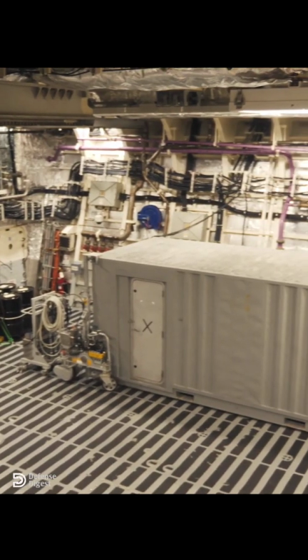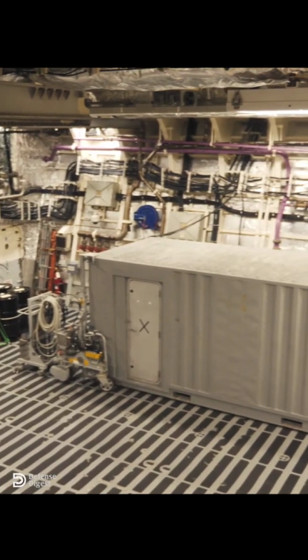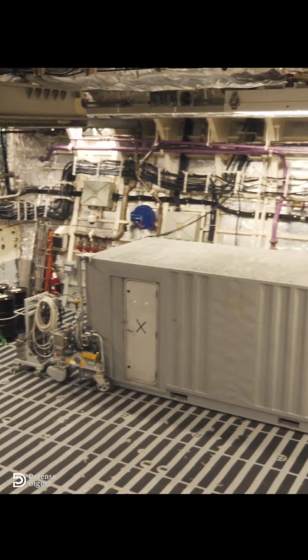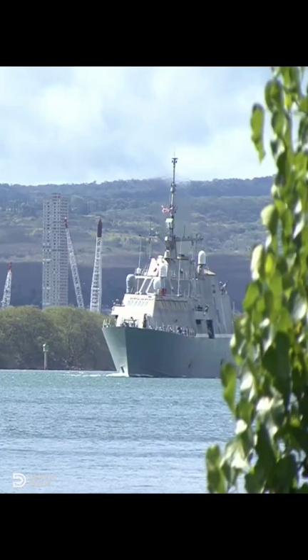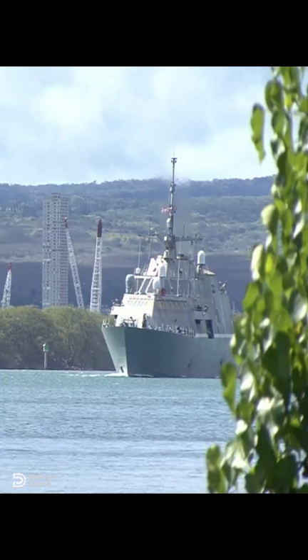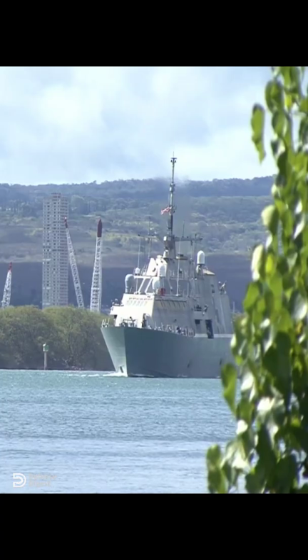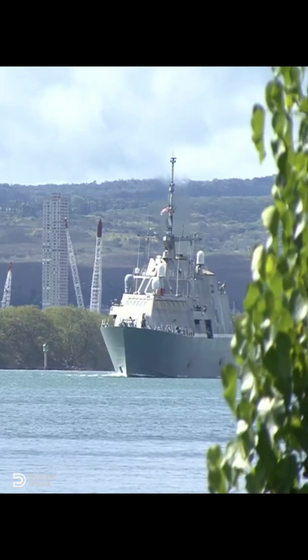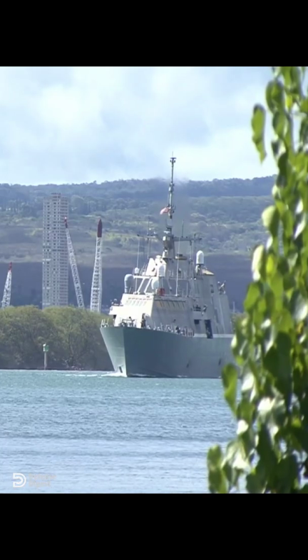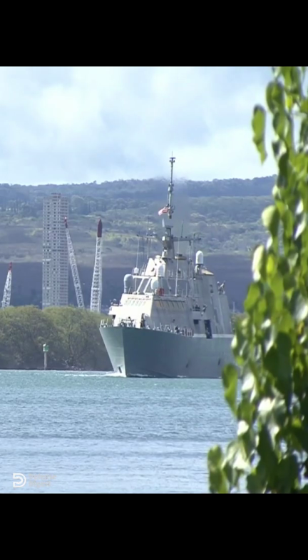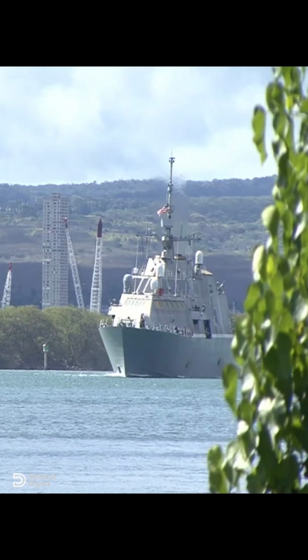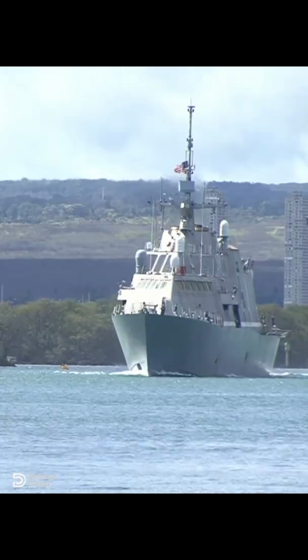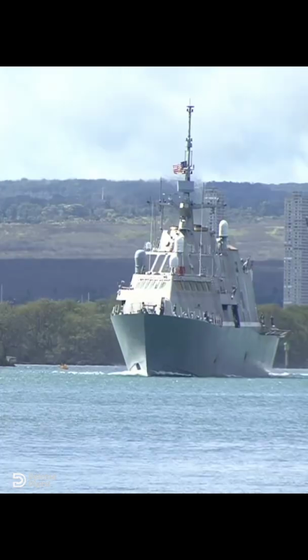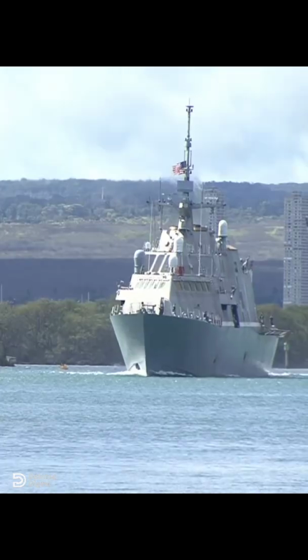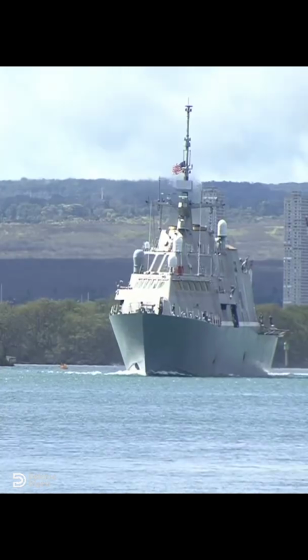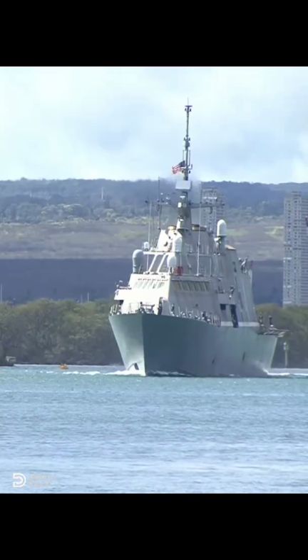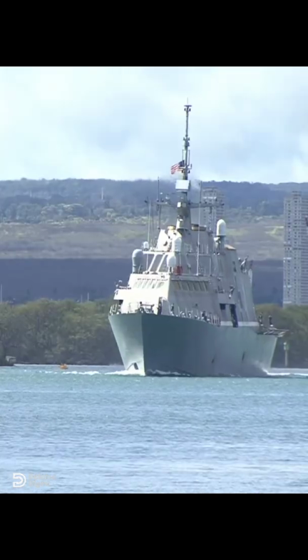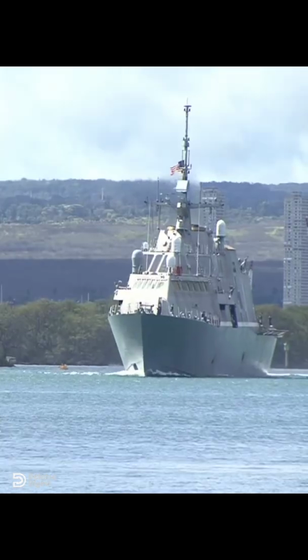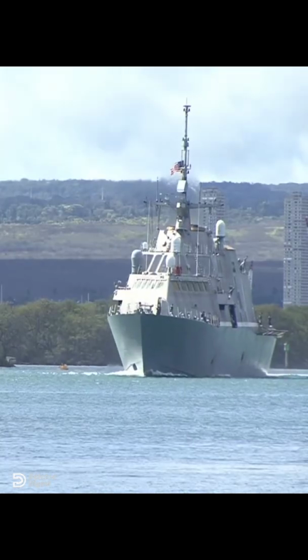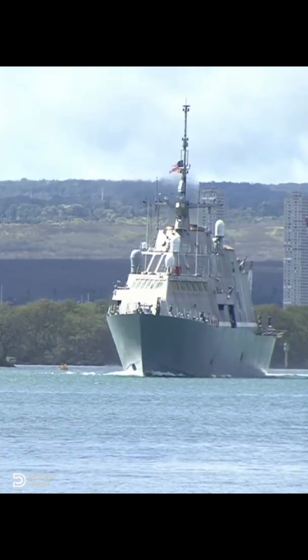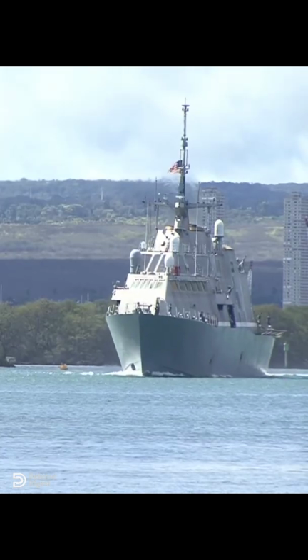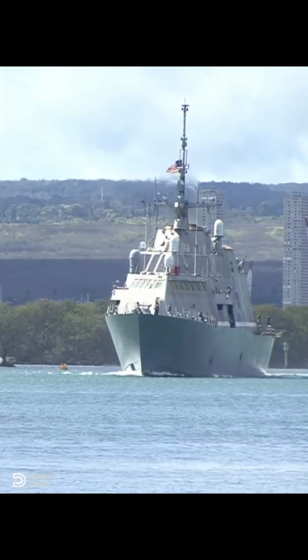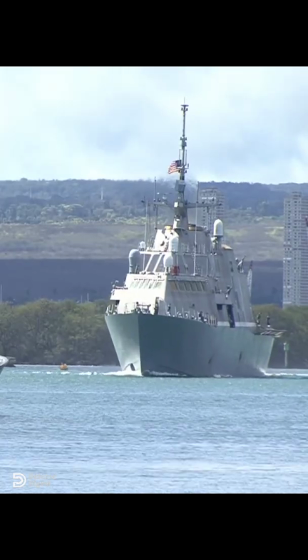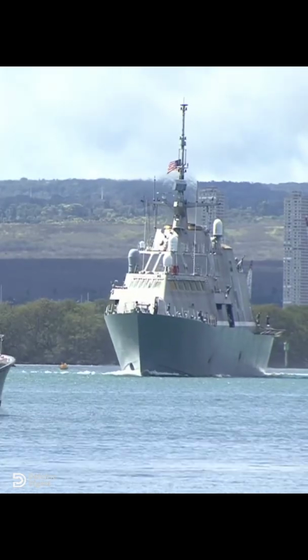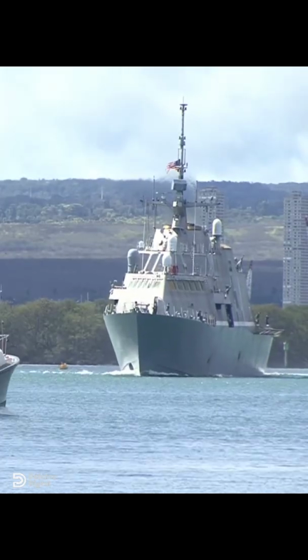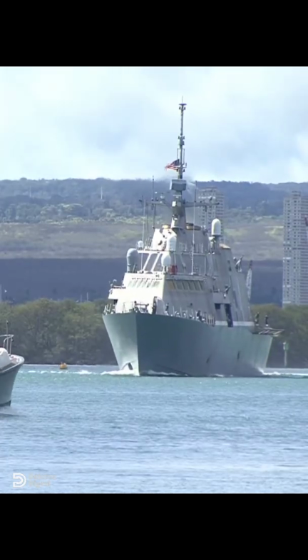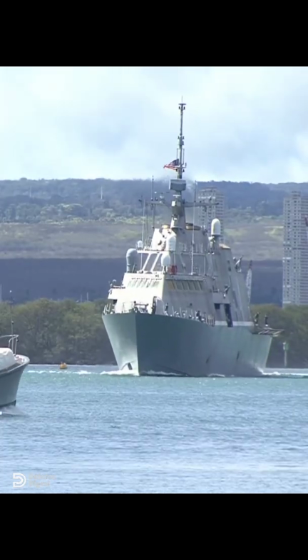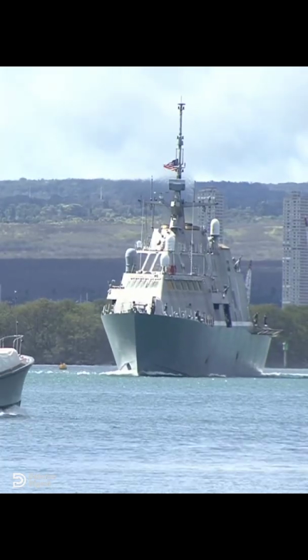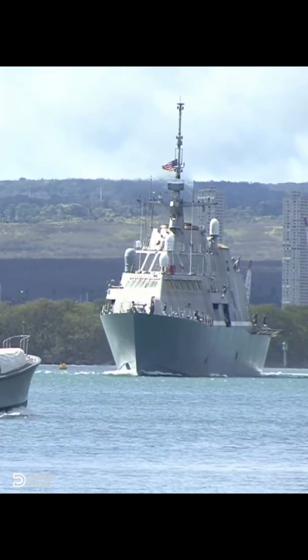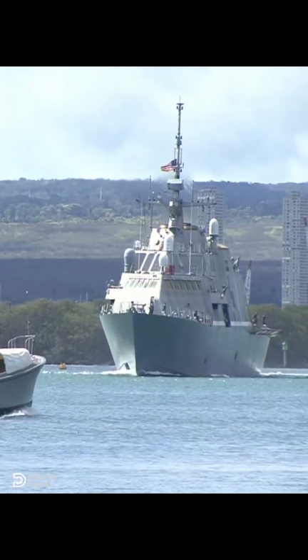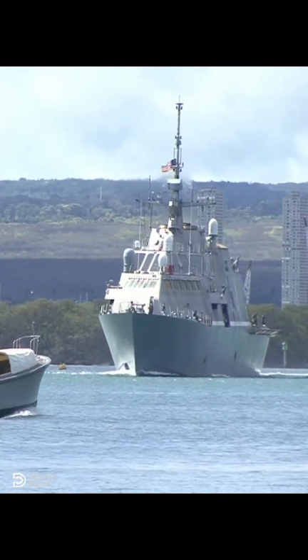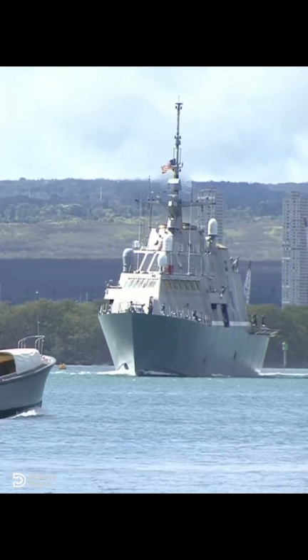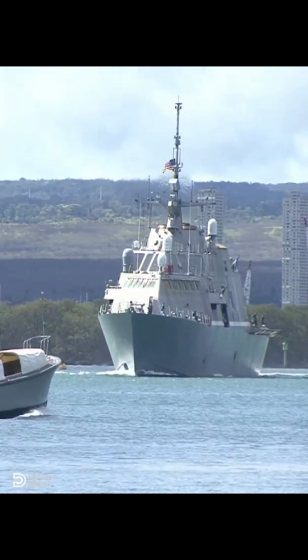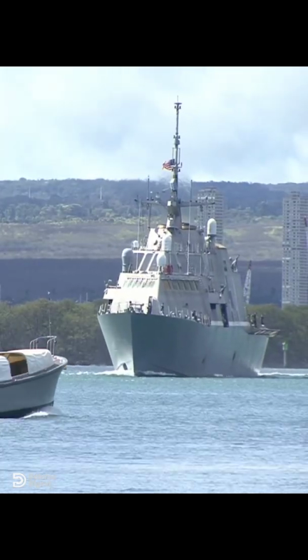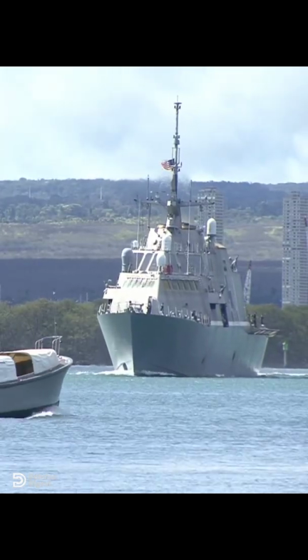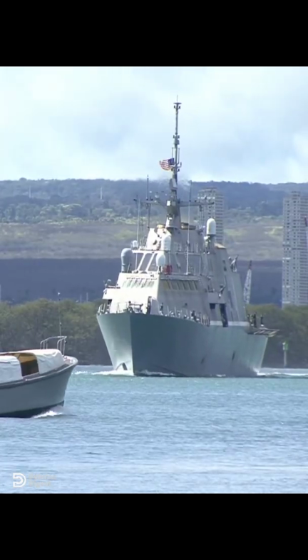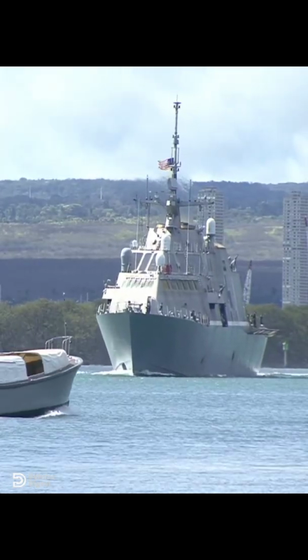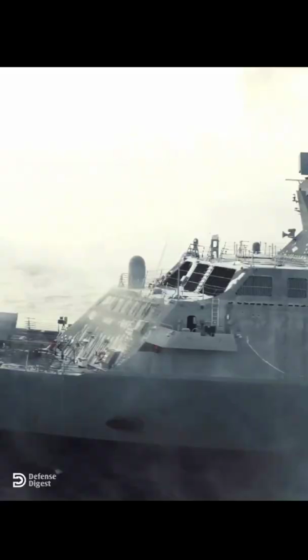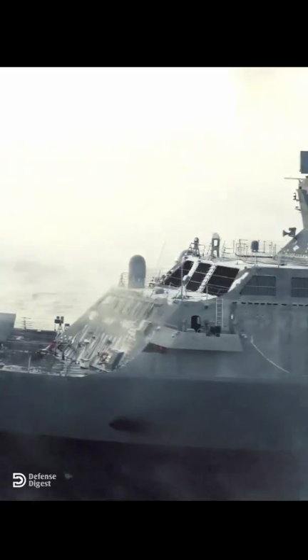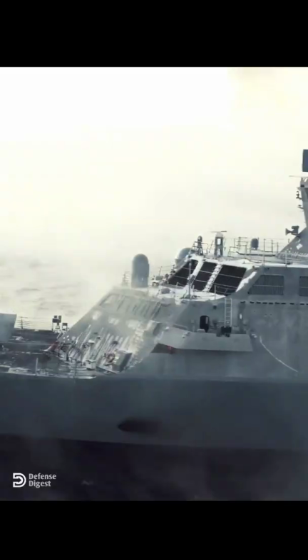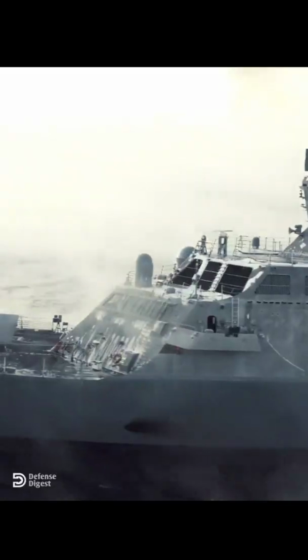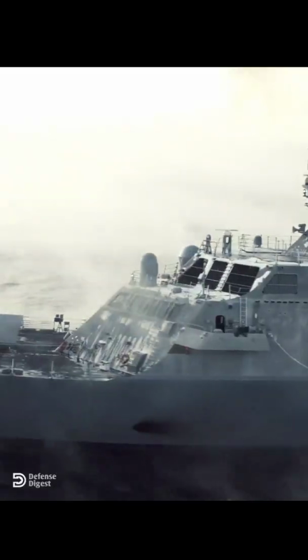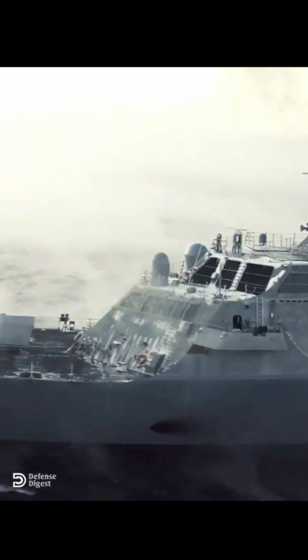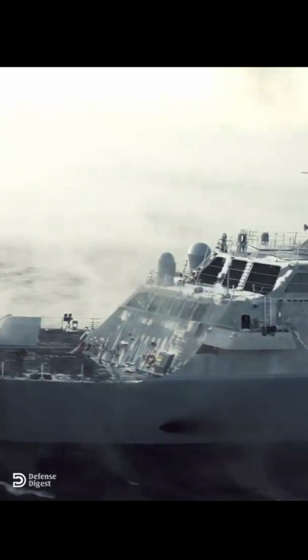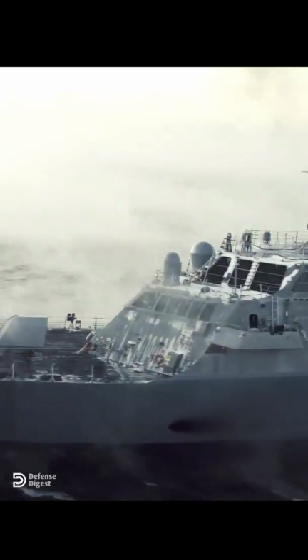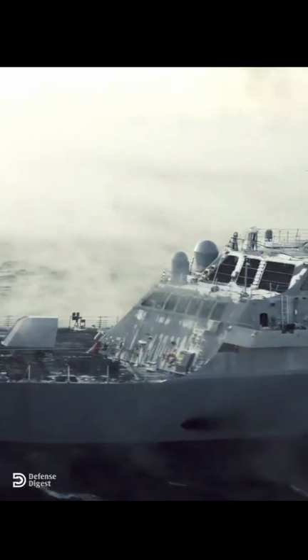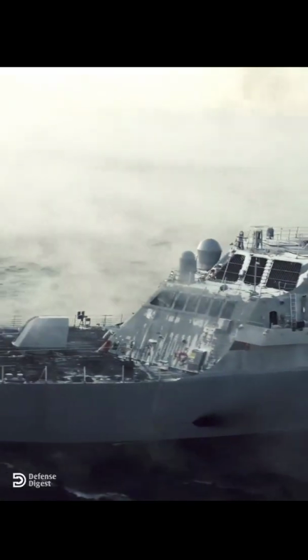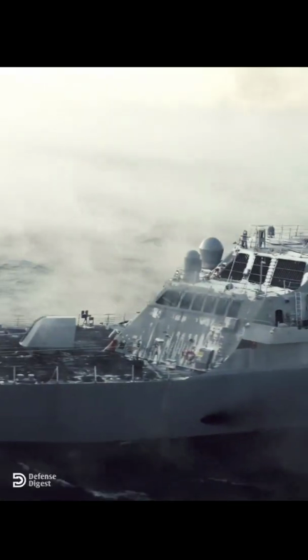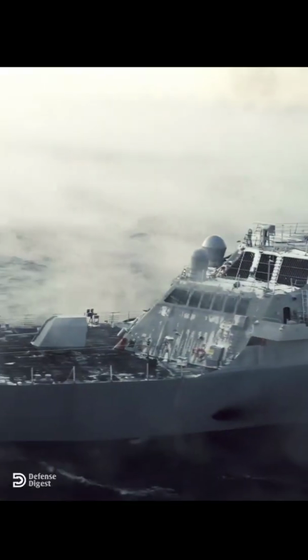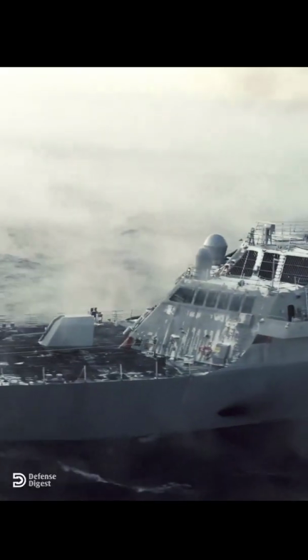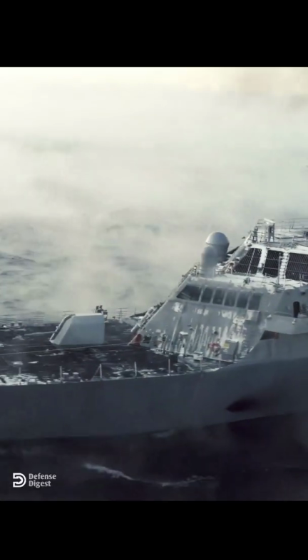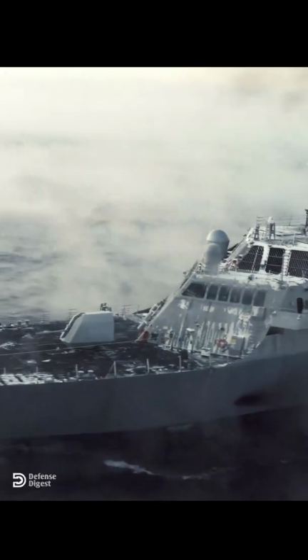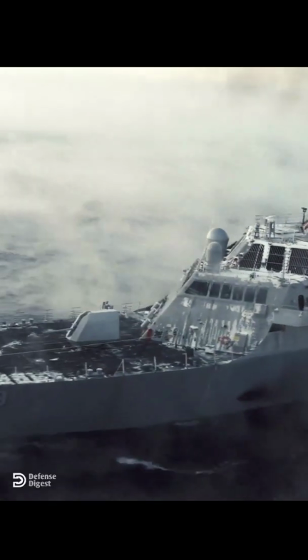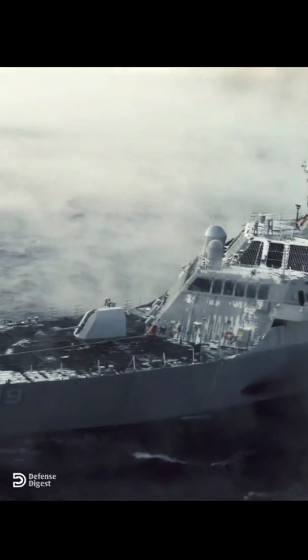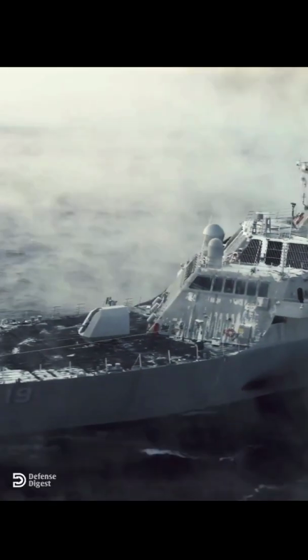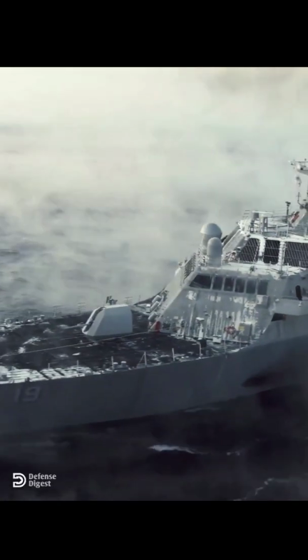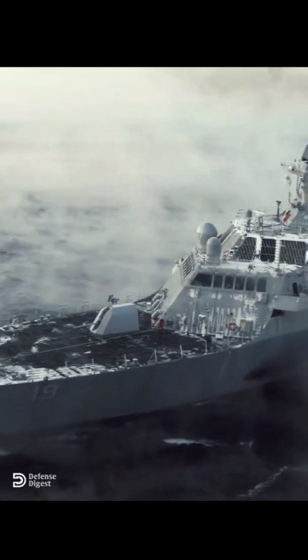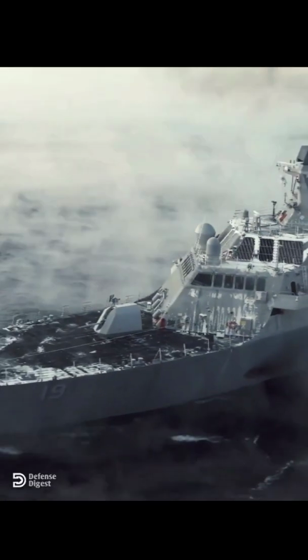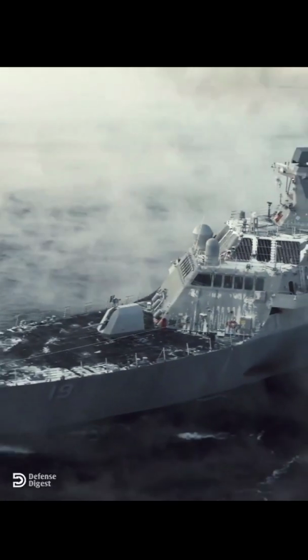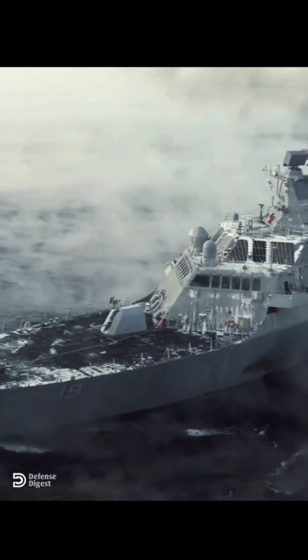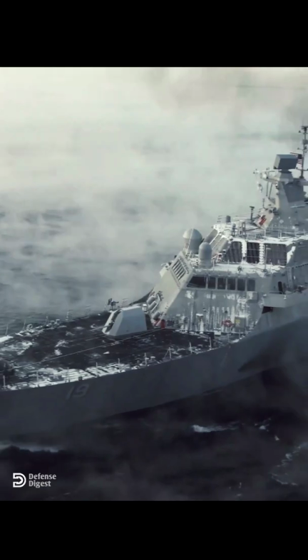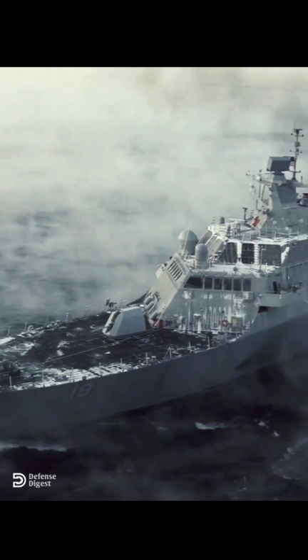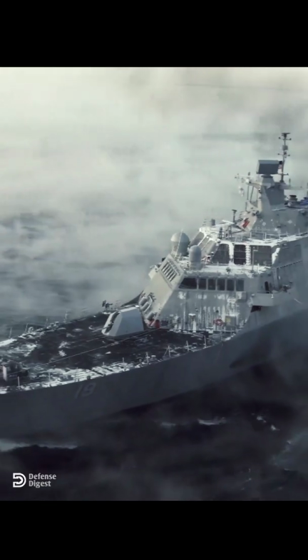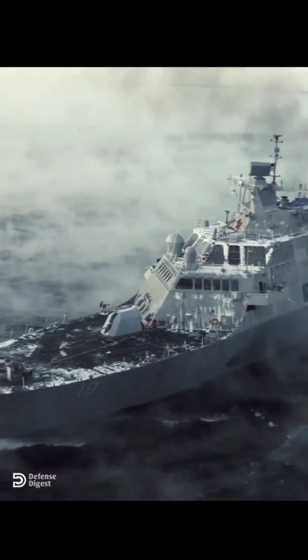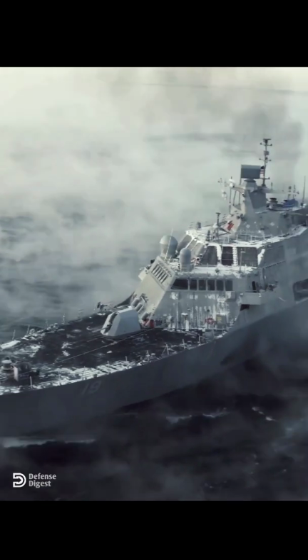There are 10 Freedom-class ships active in the U.S. Navy fleet. The cost of each ship is $362 million.